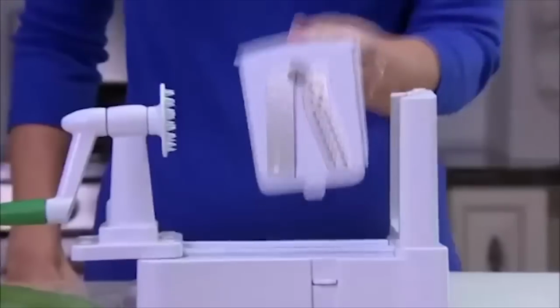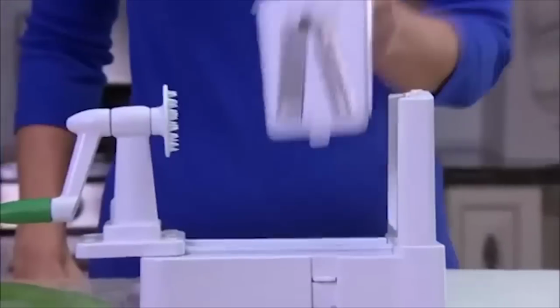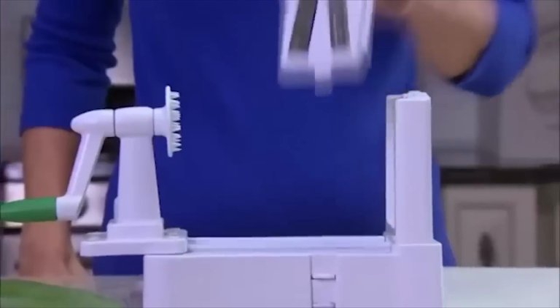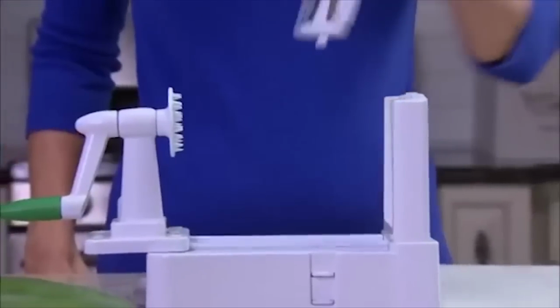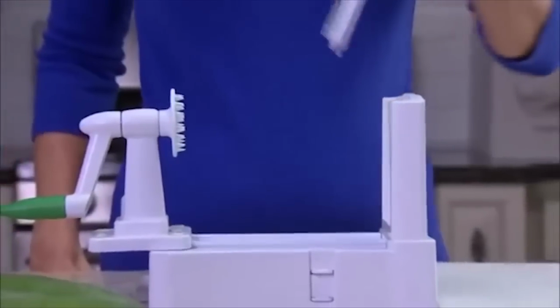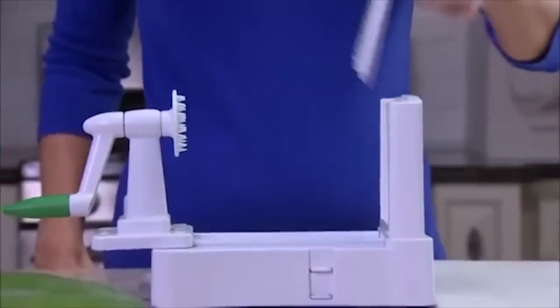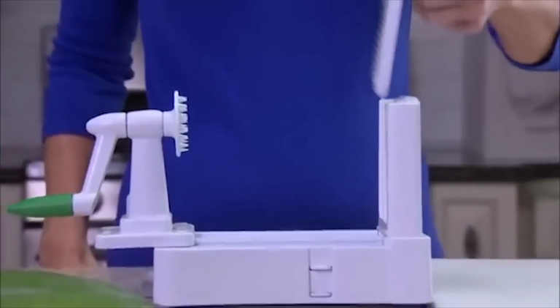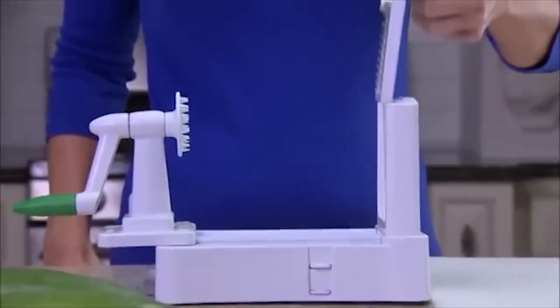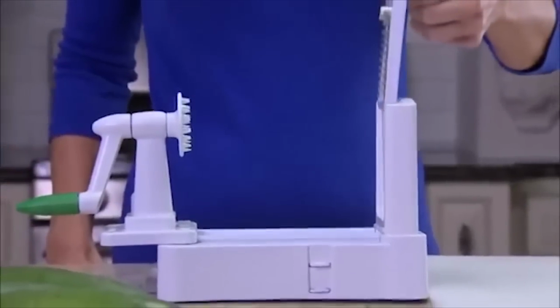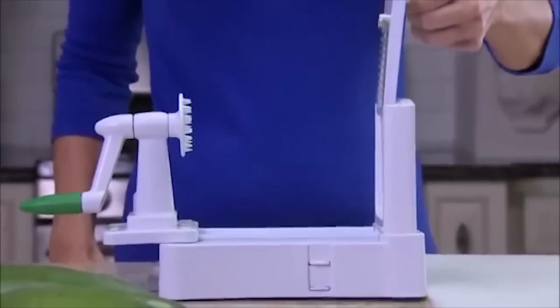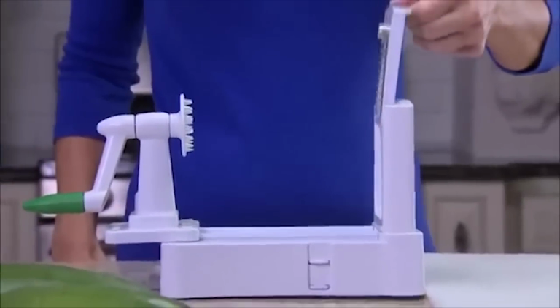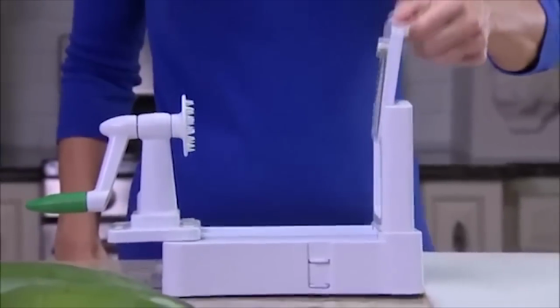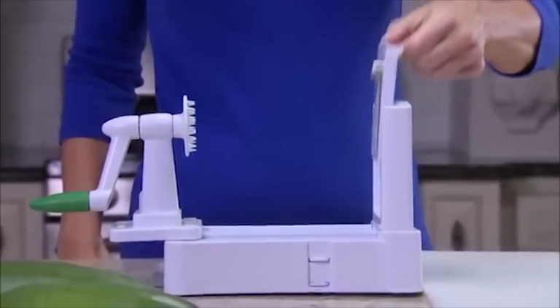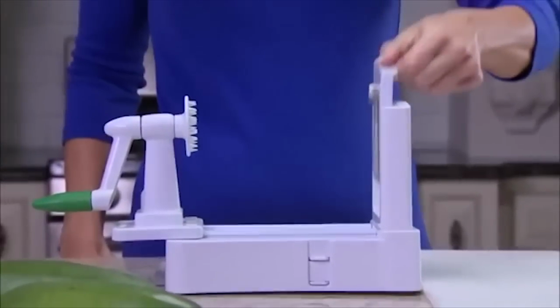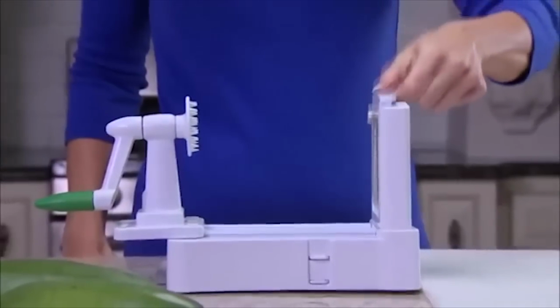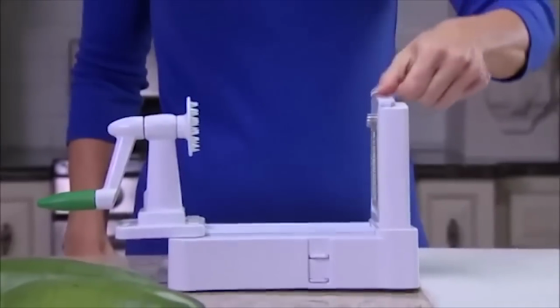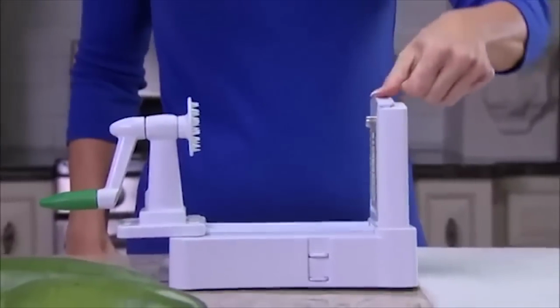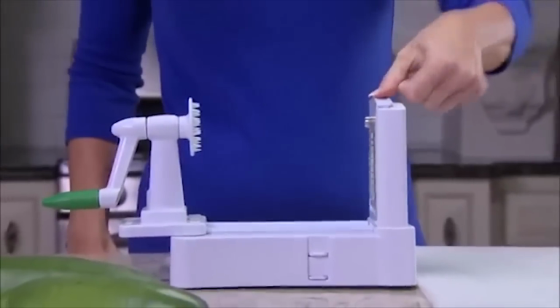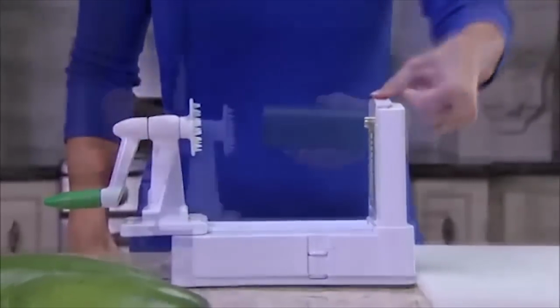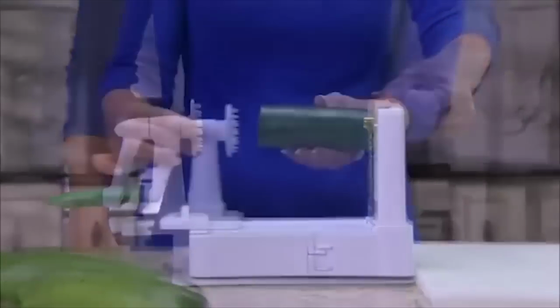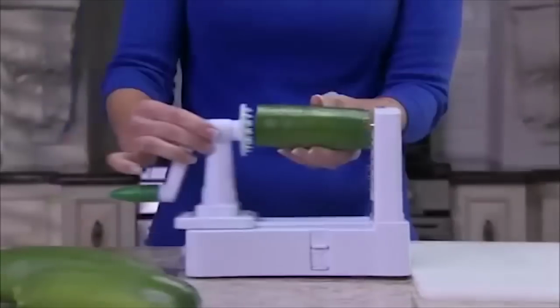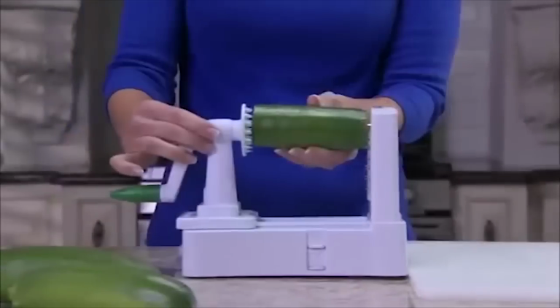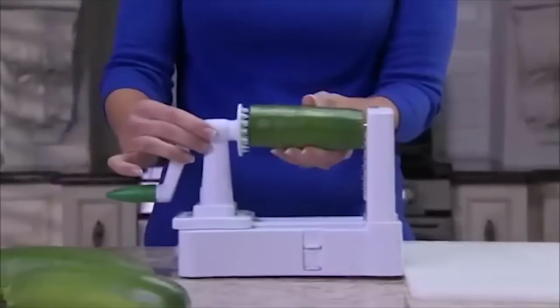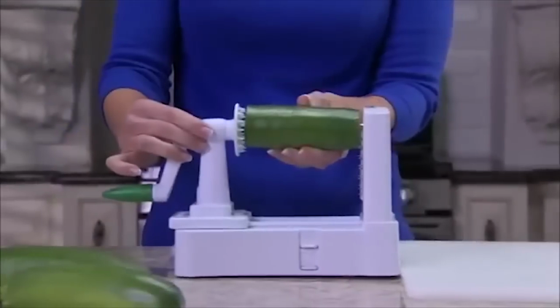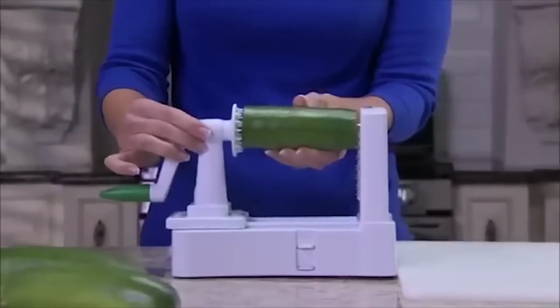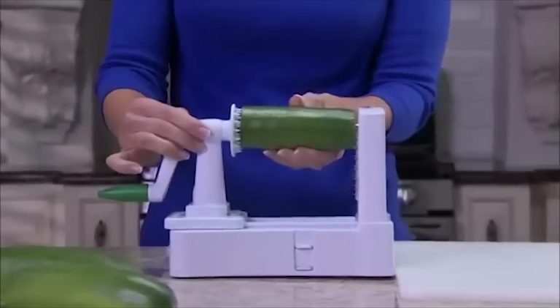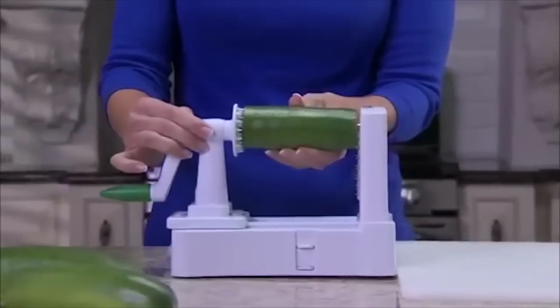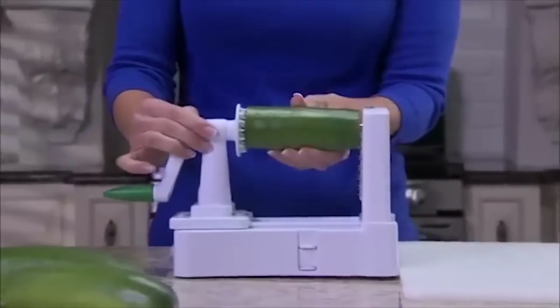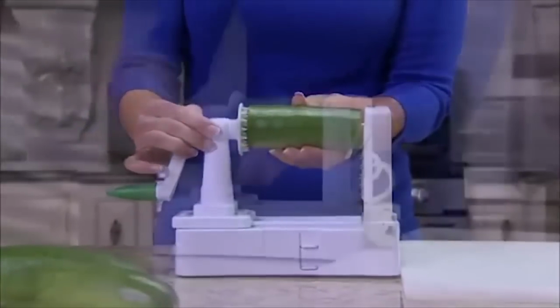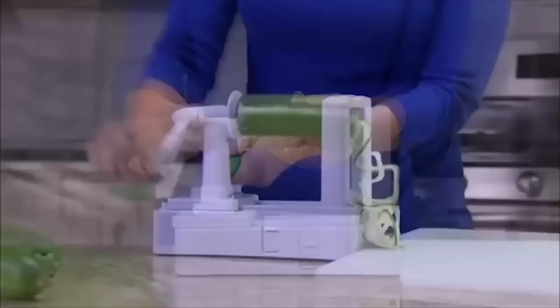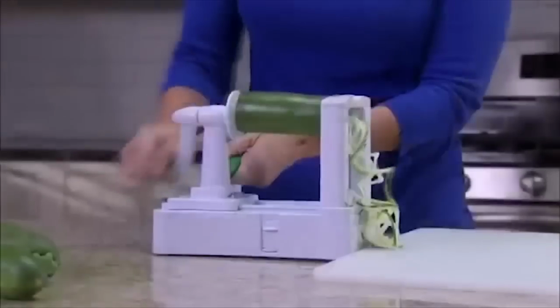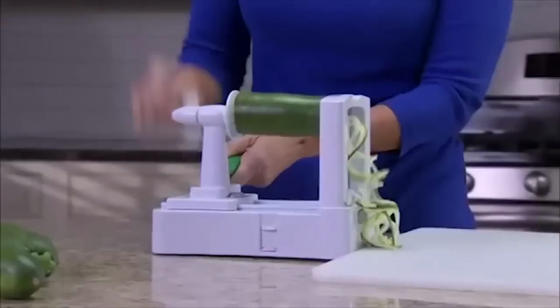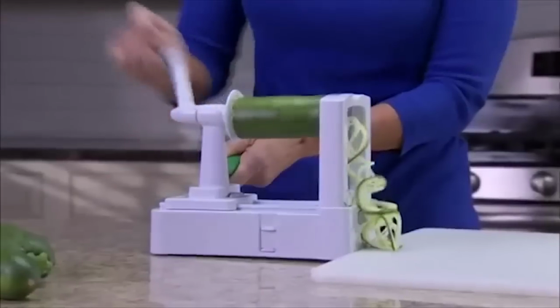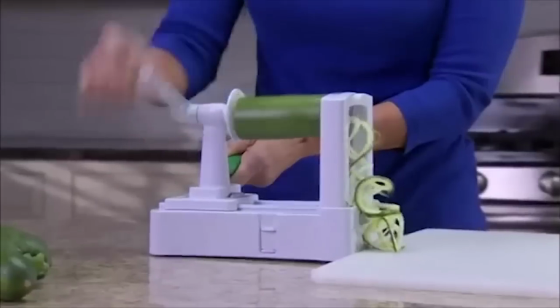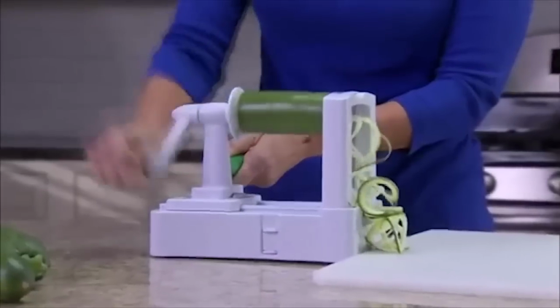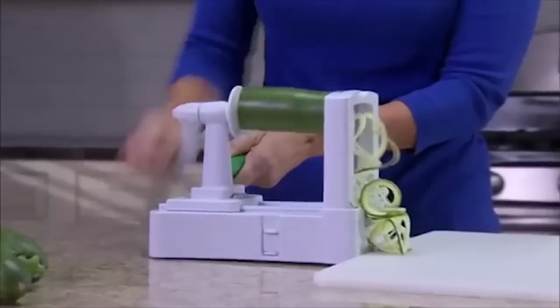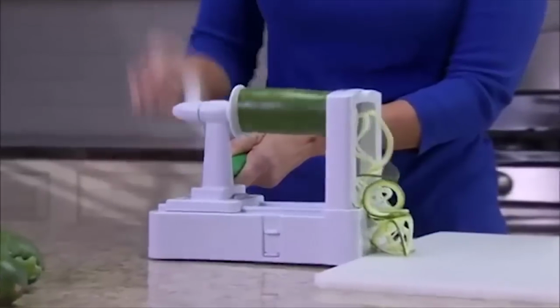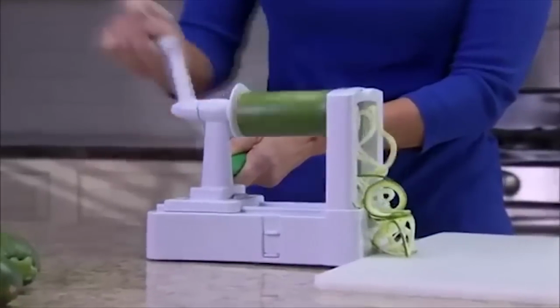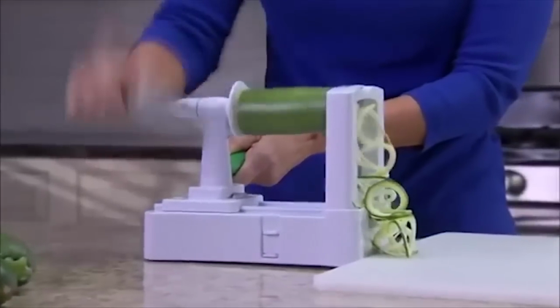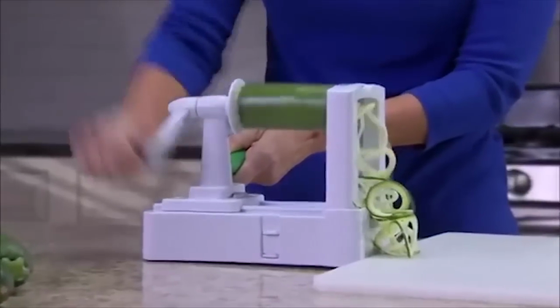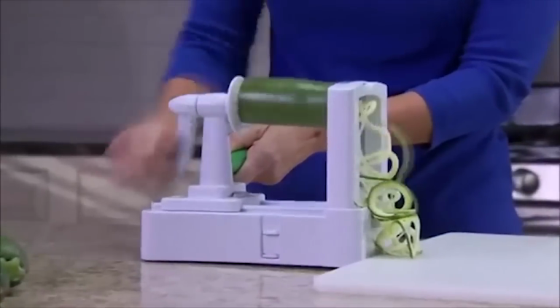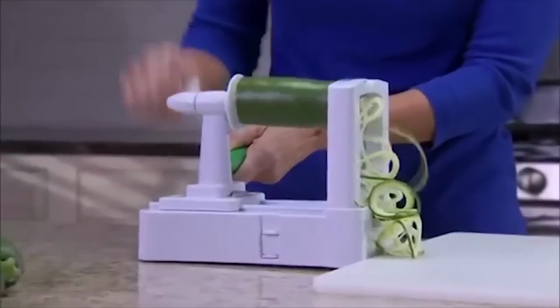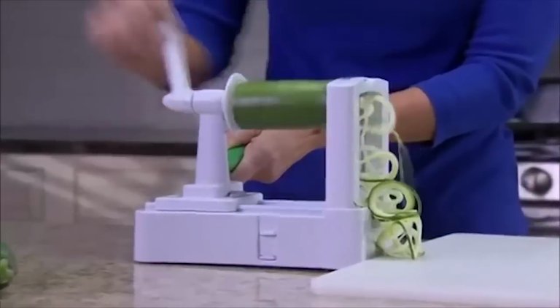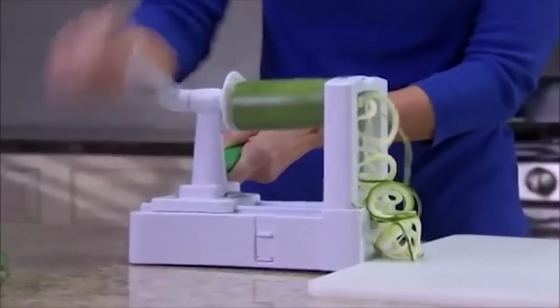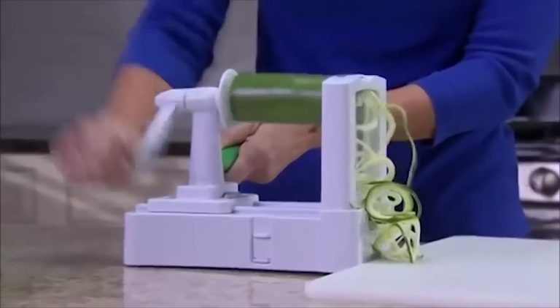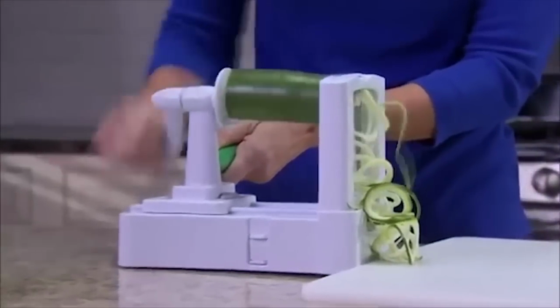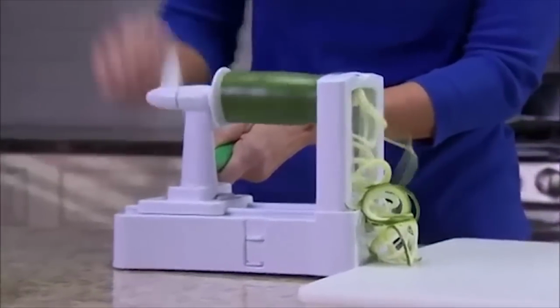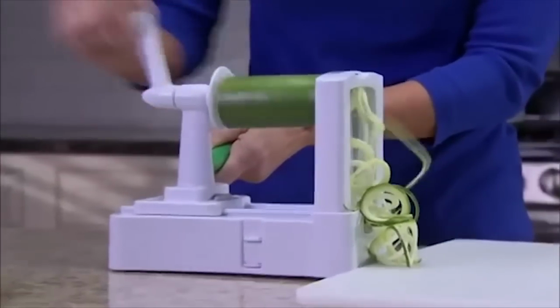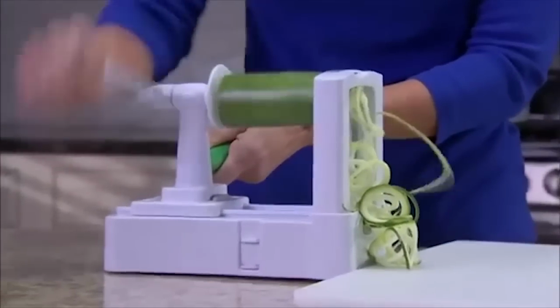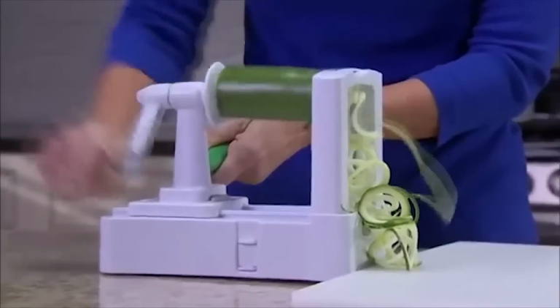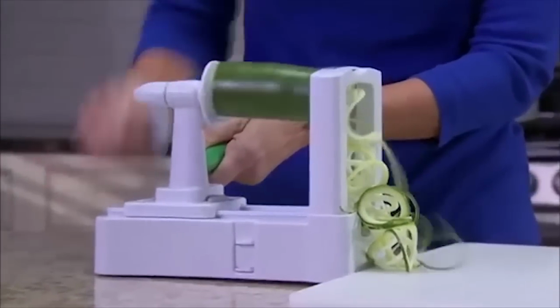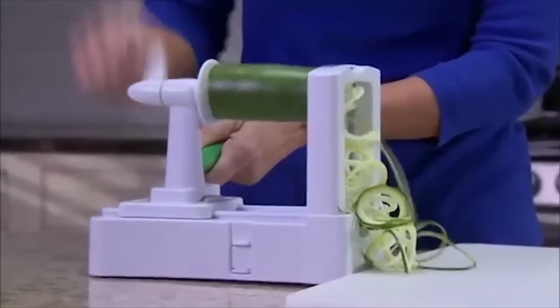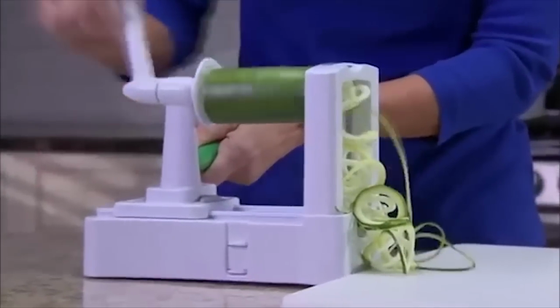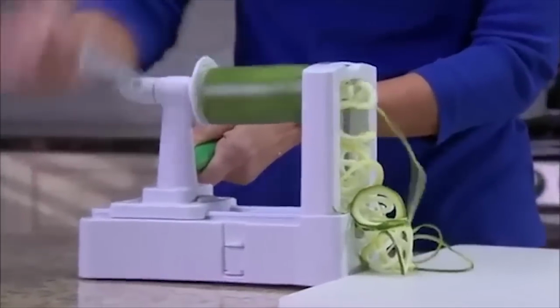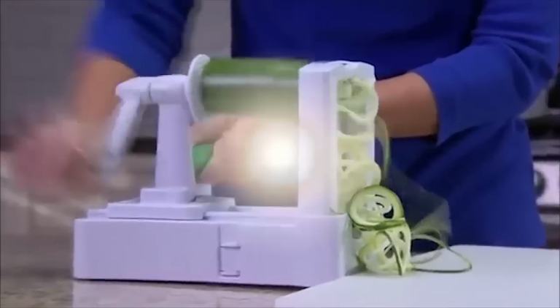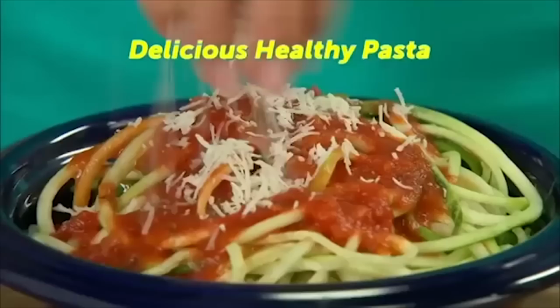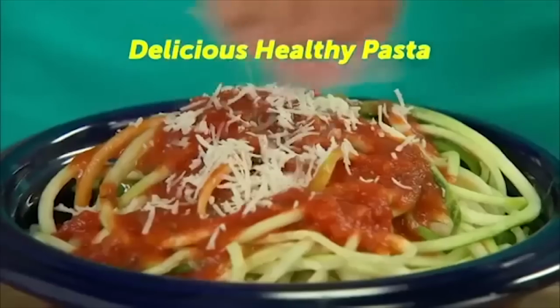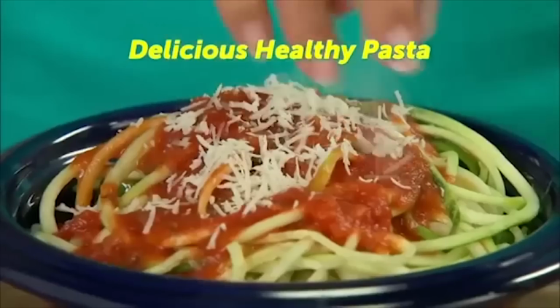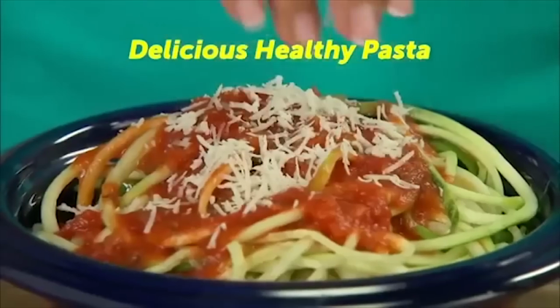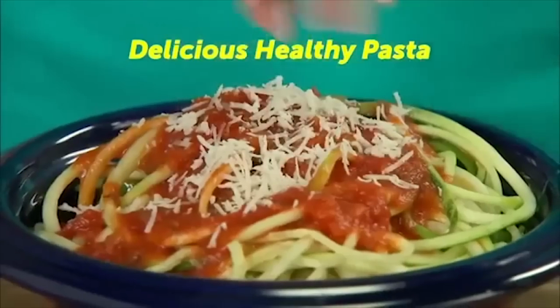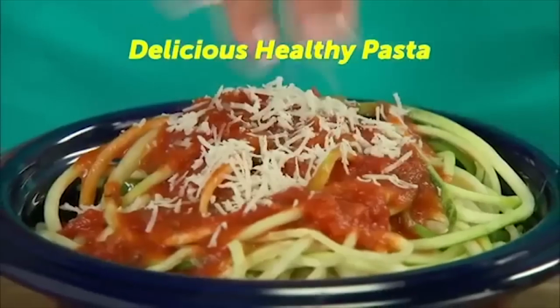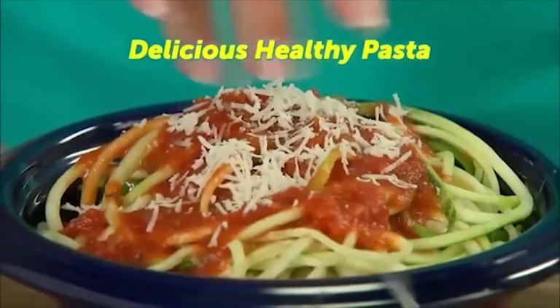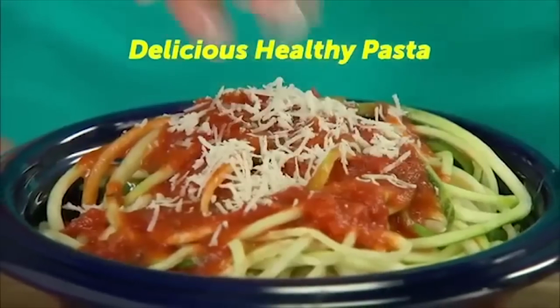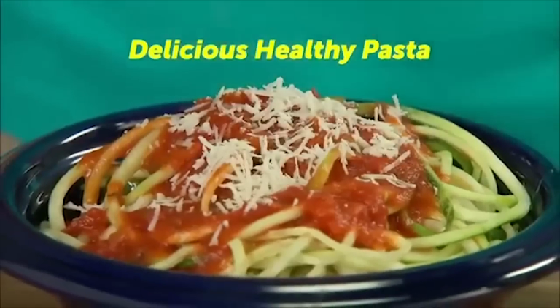Watch — just slide in the stainless steel blade, insert the zucchini, and just turn the handle for mounds of mouth-watering pasta in seconds.